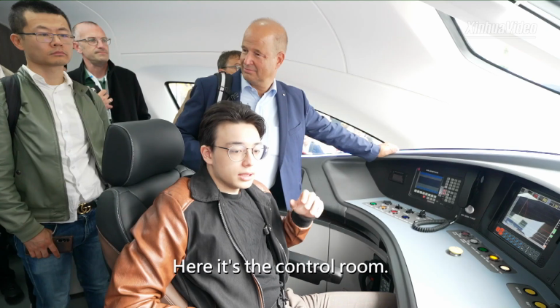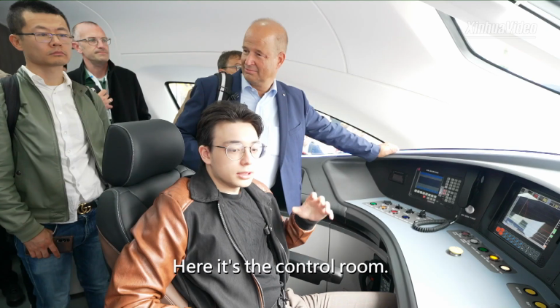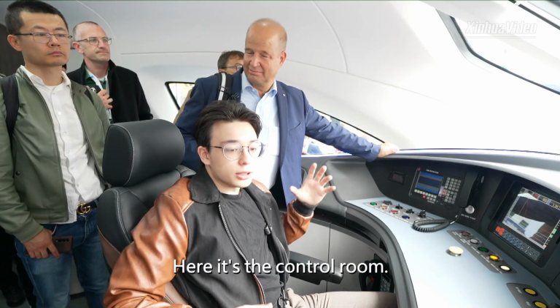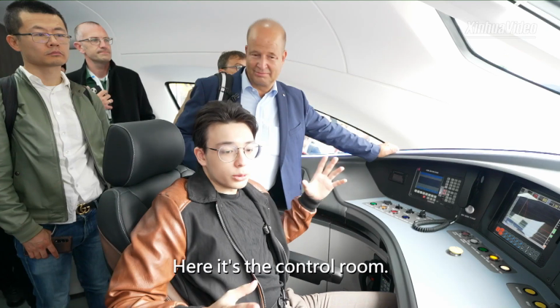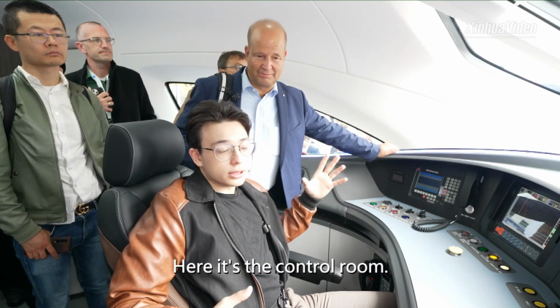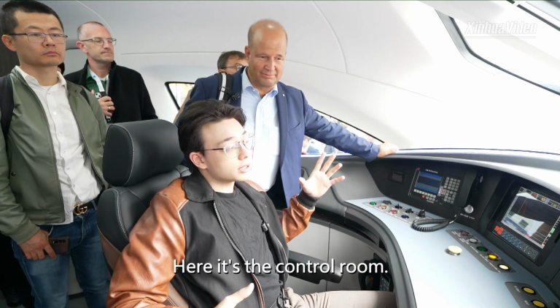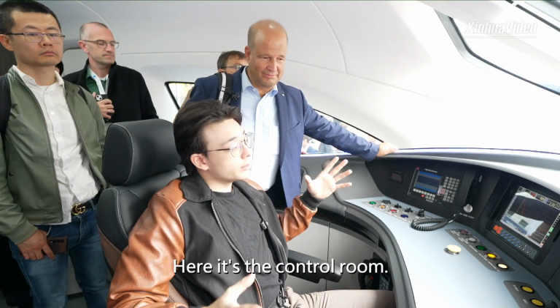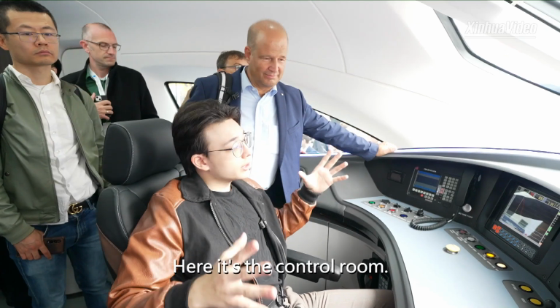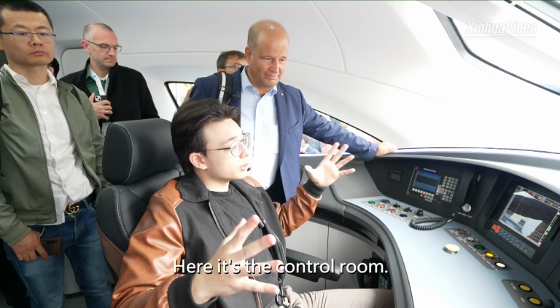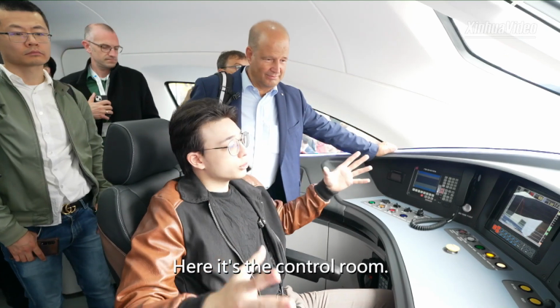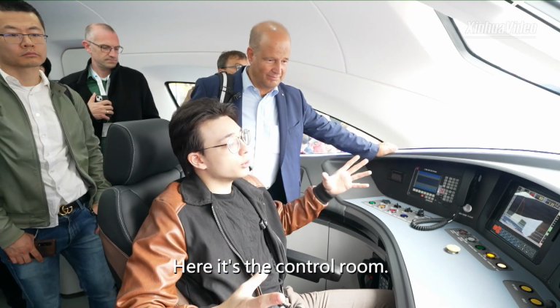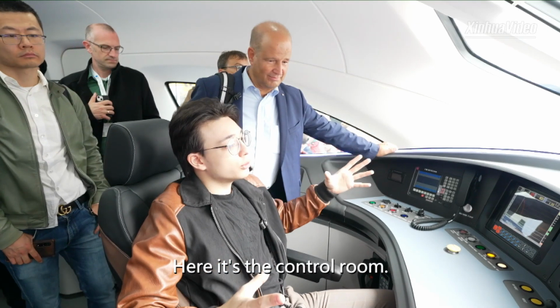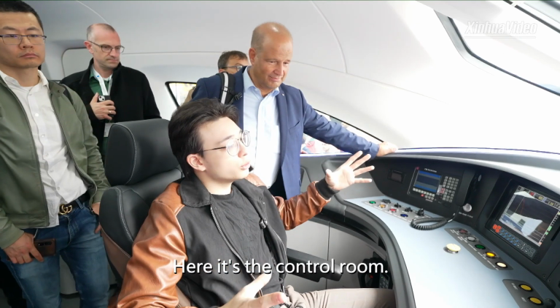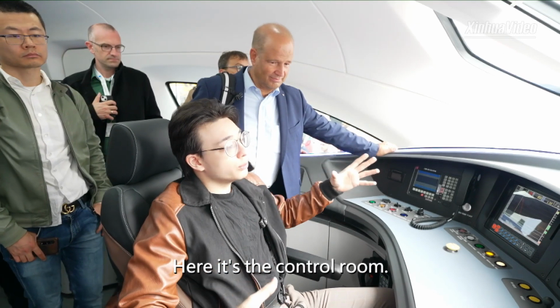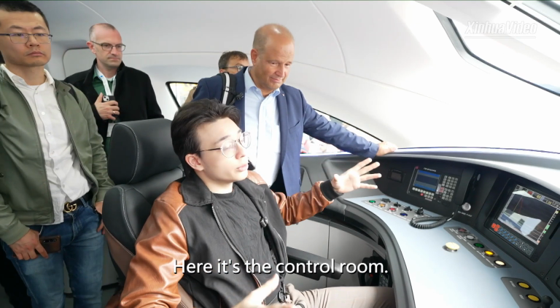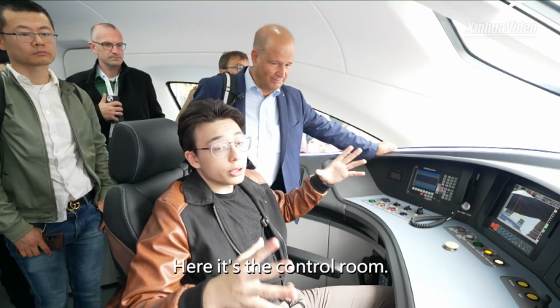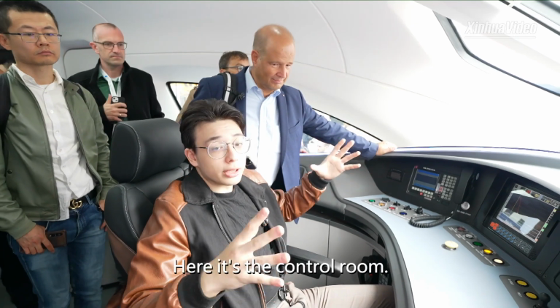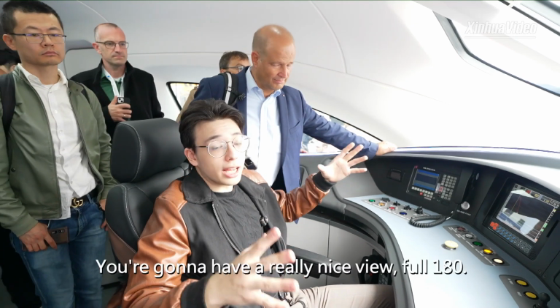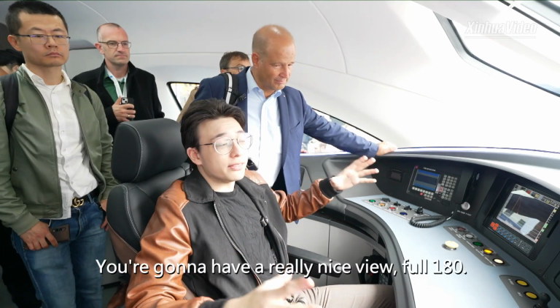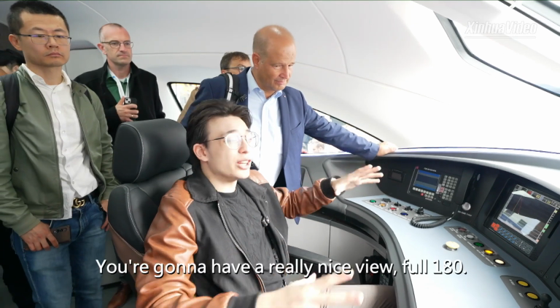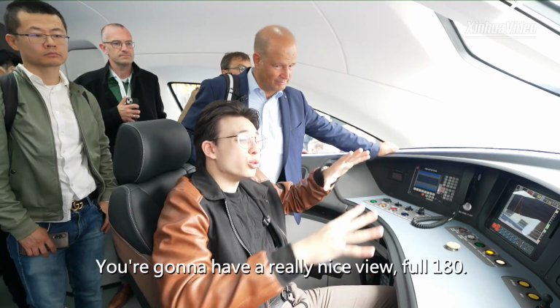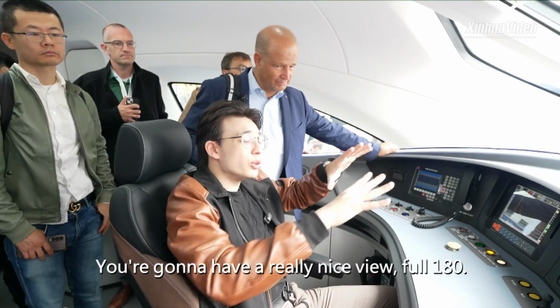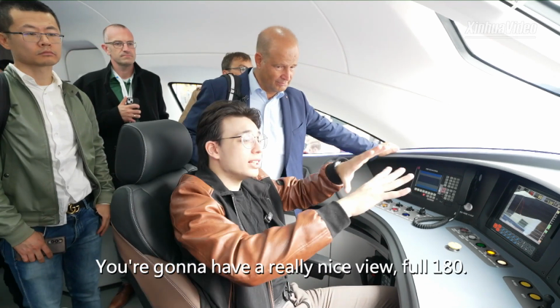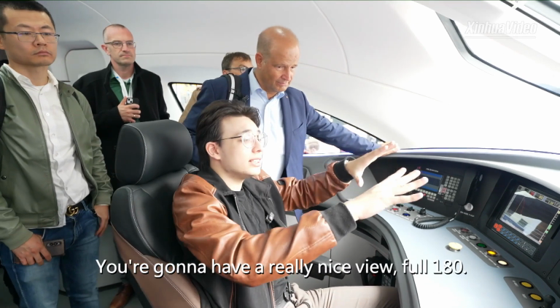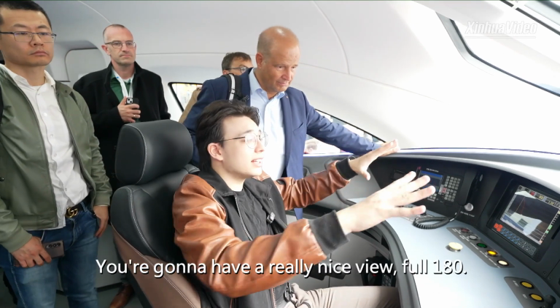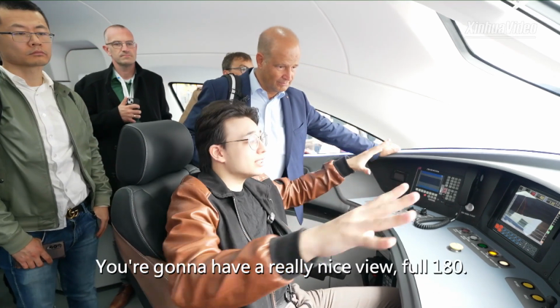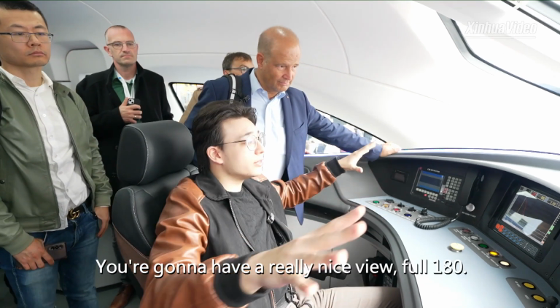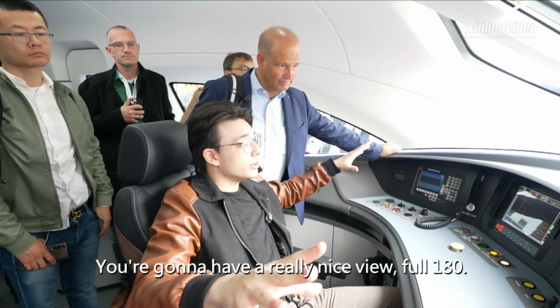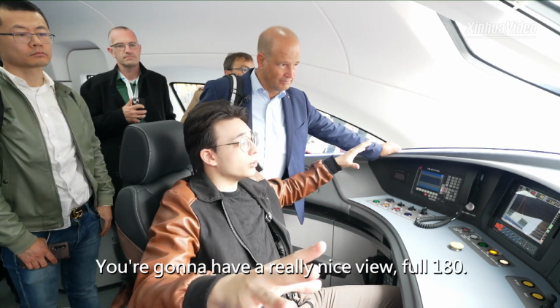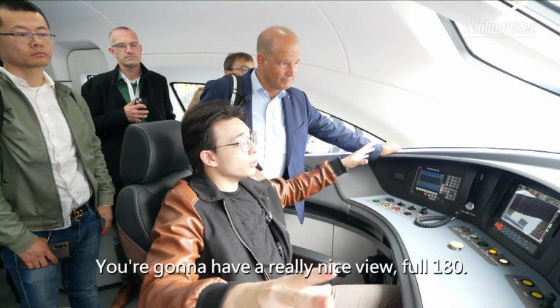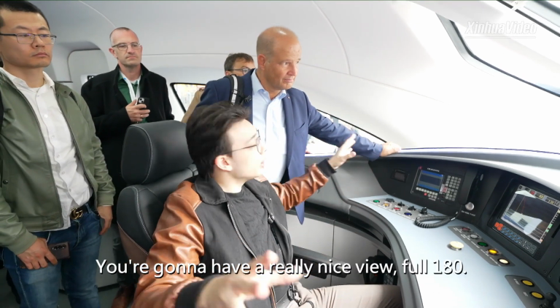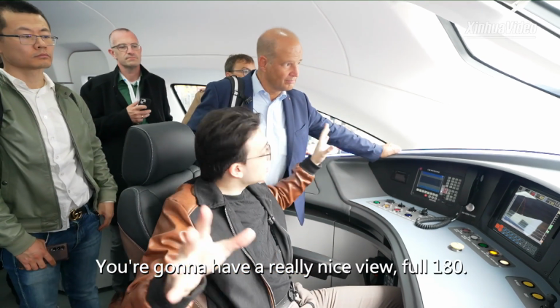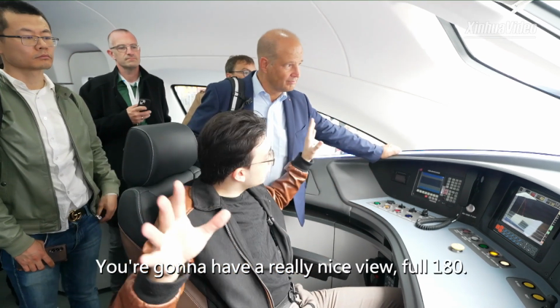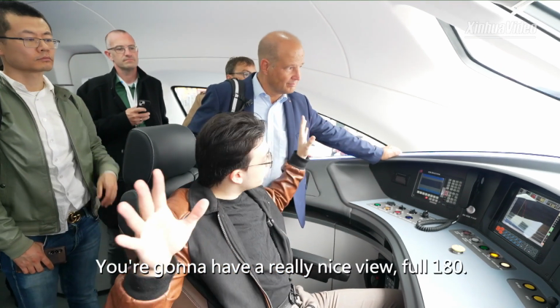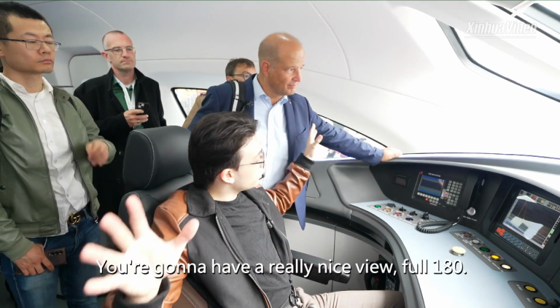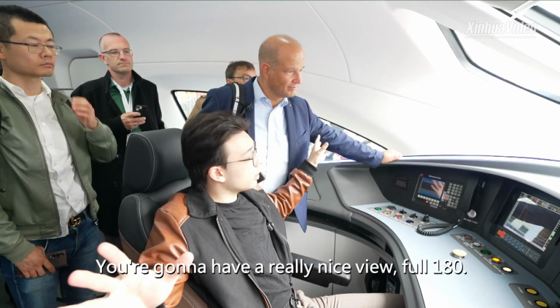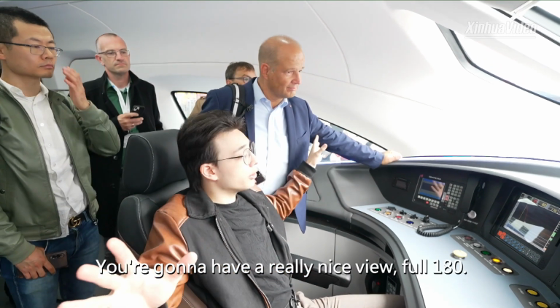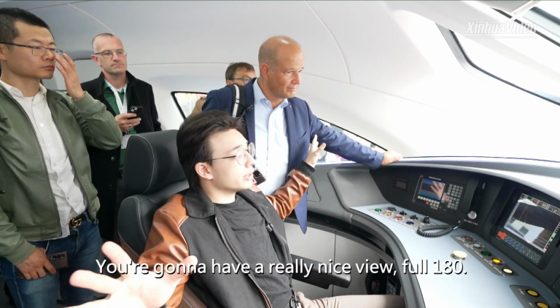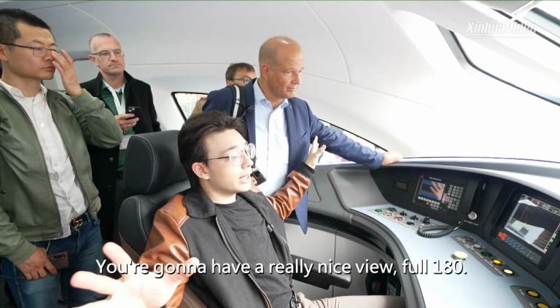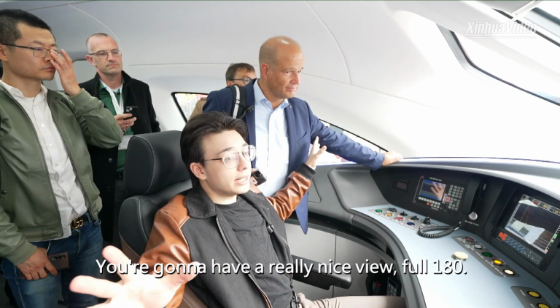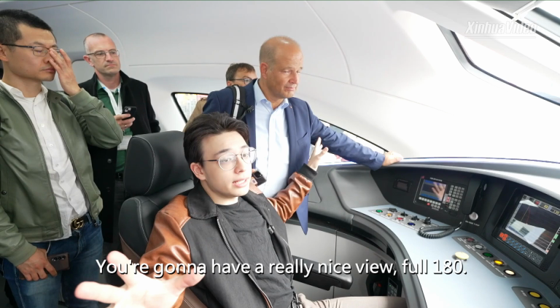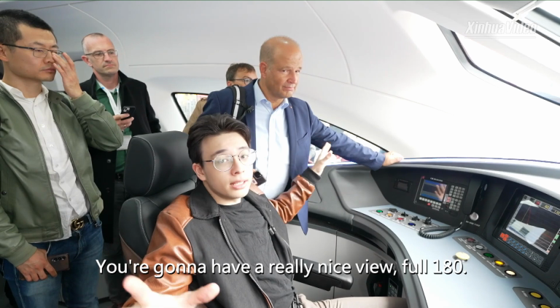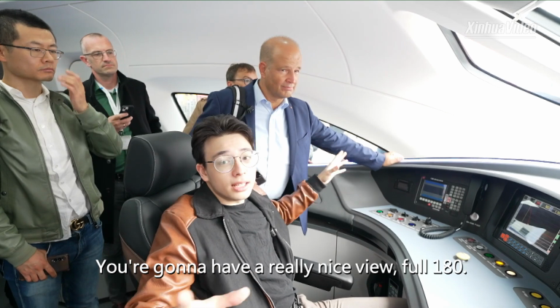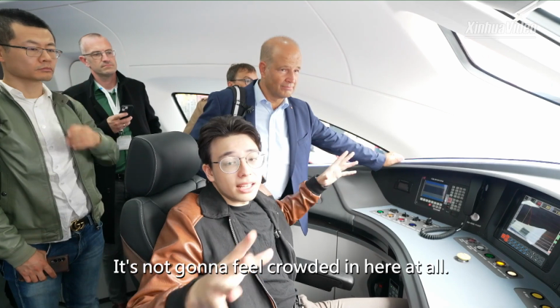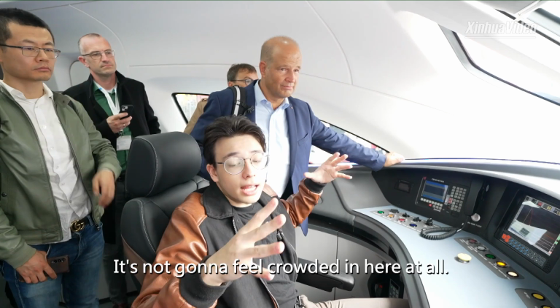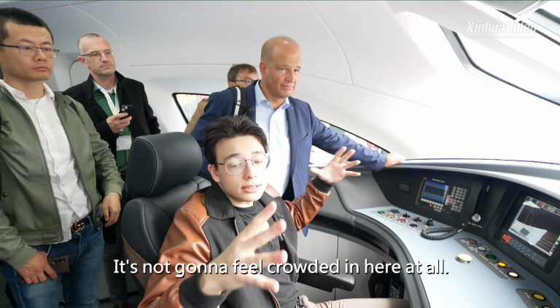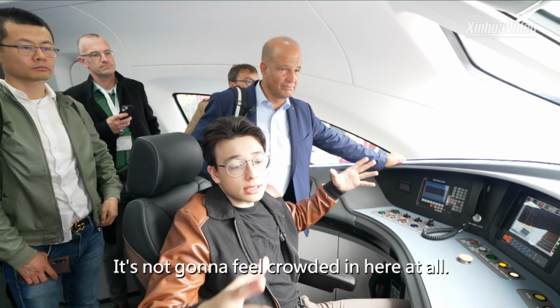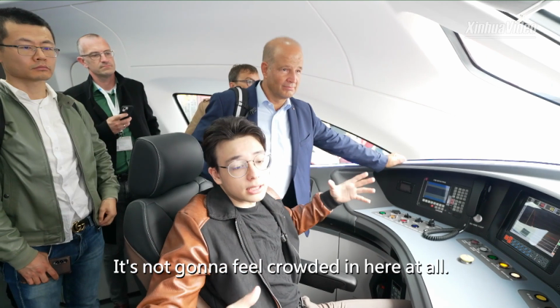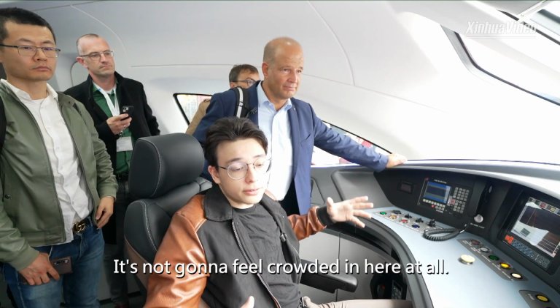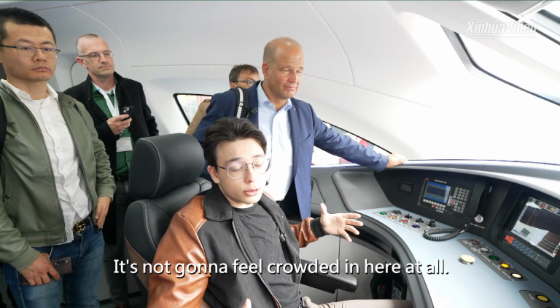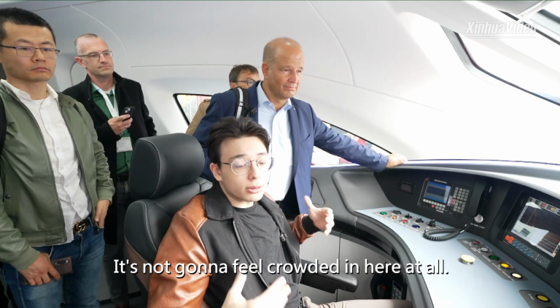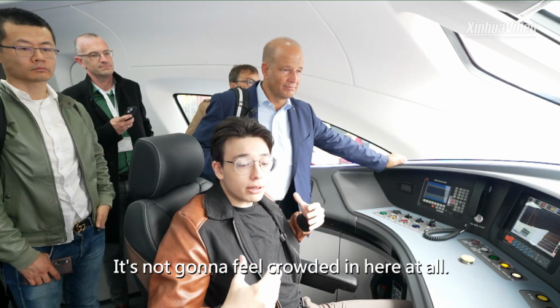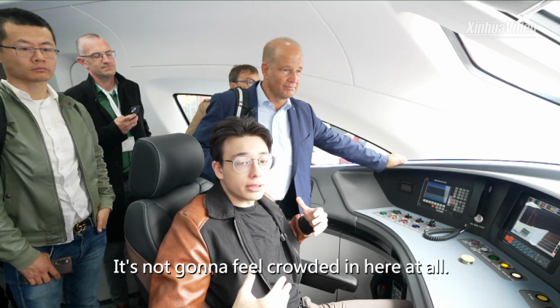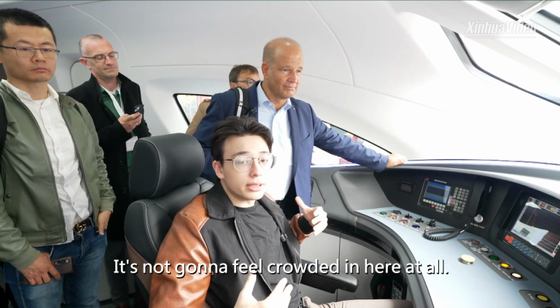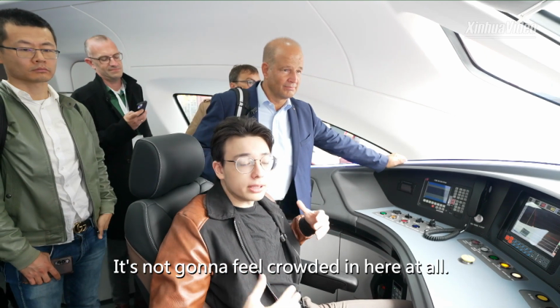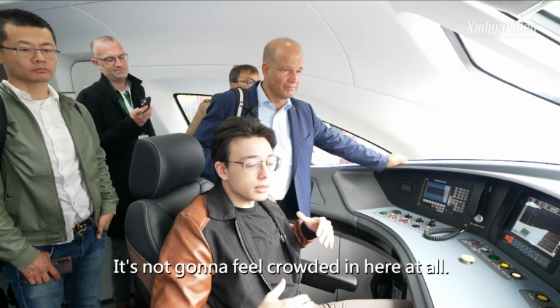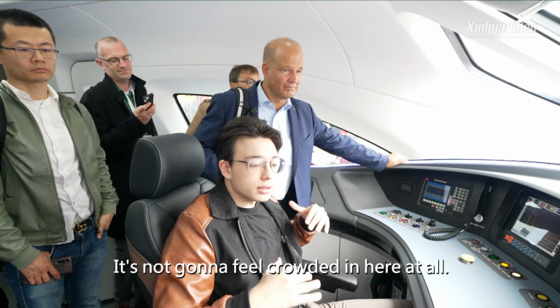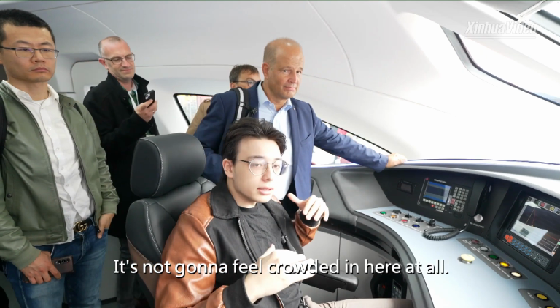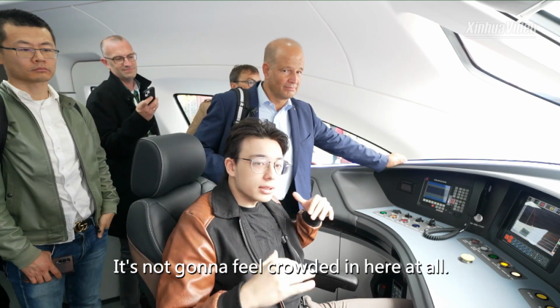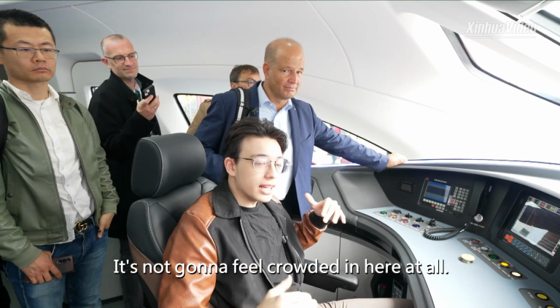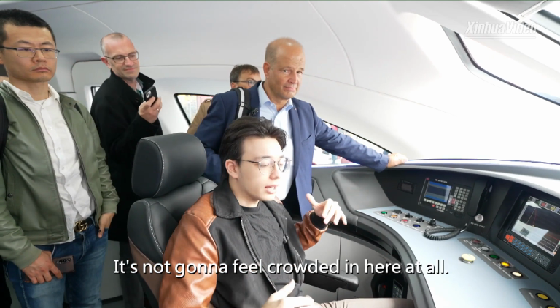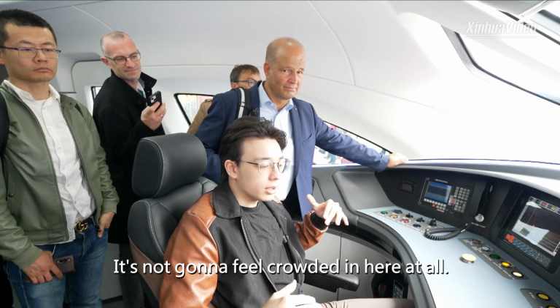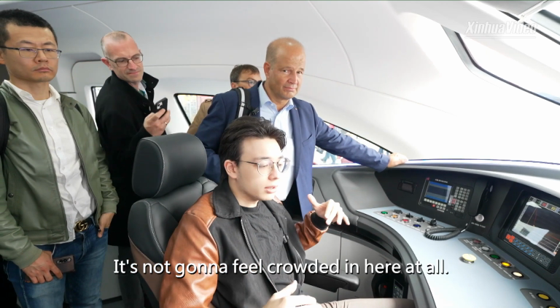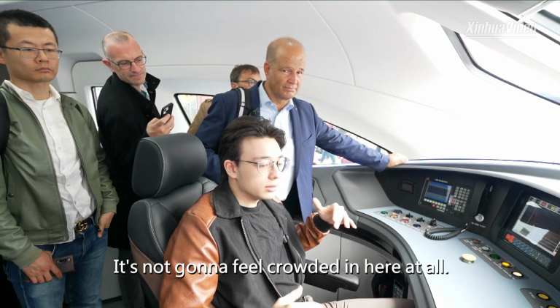So here's going to be the control room. You're going to have a really nice view — full 180 degrees. It's not going to feel crowded in here at all.